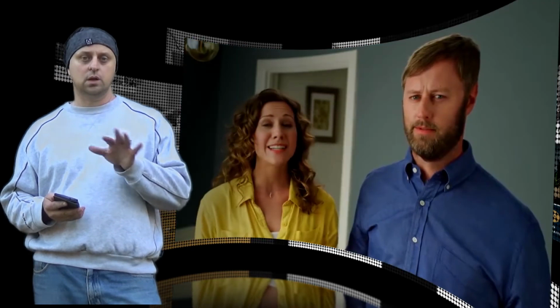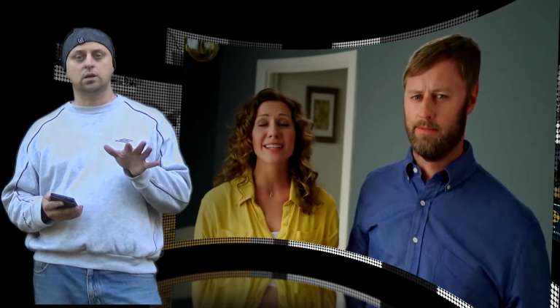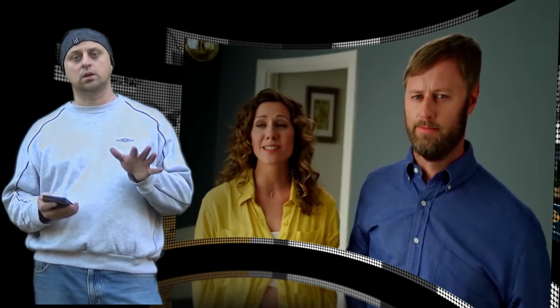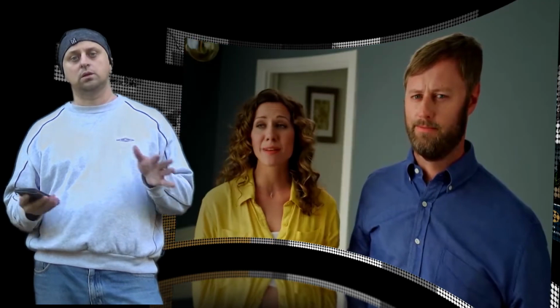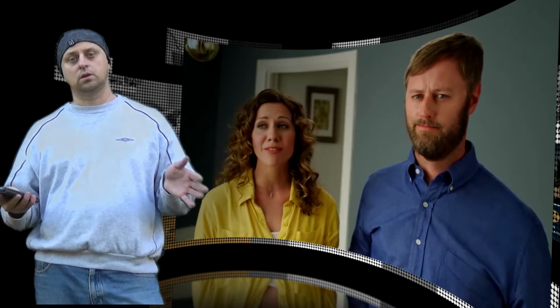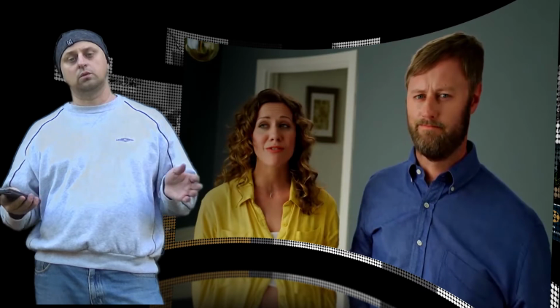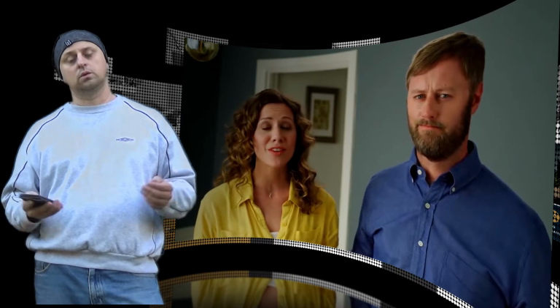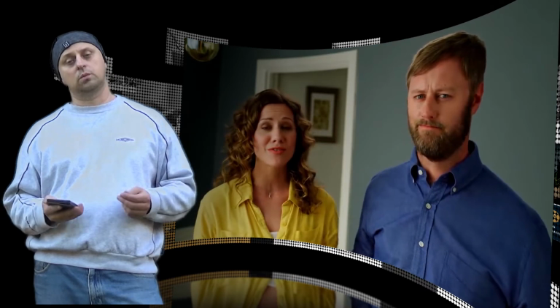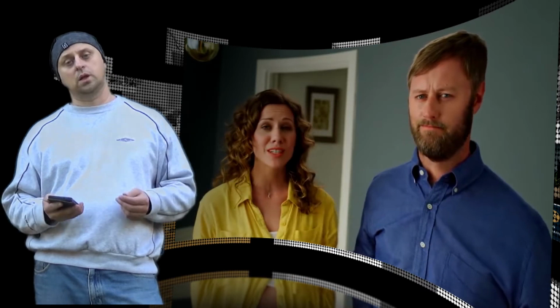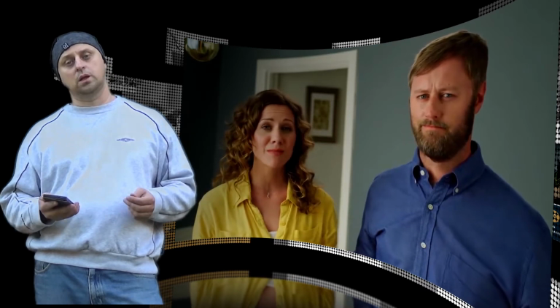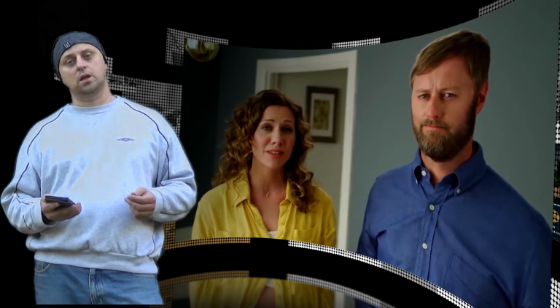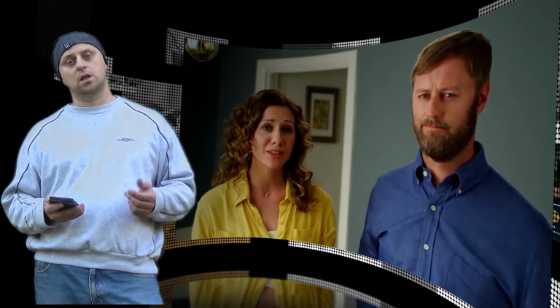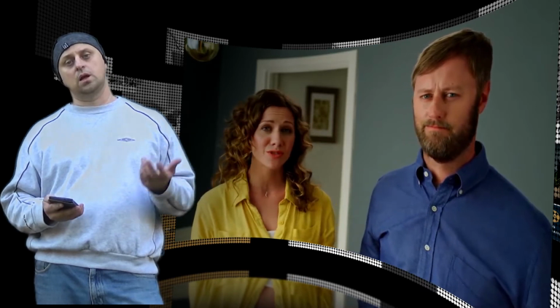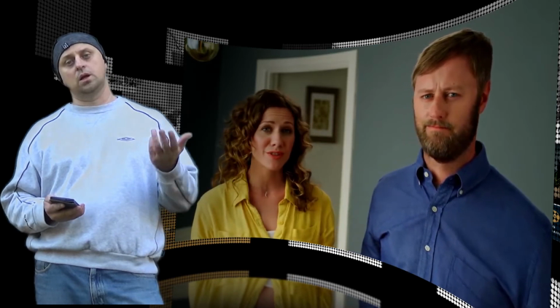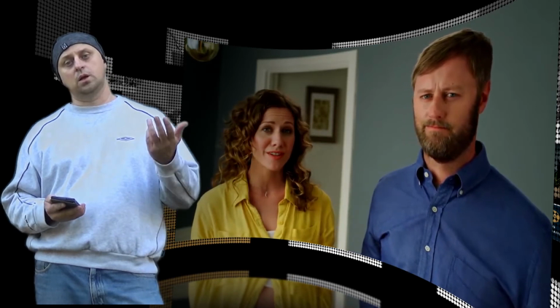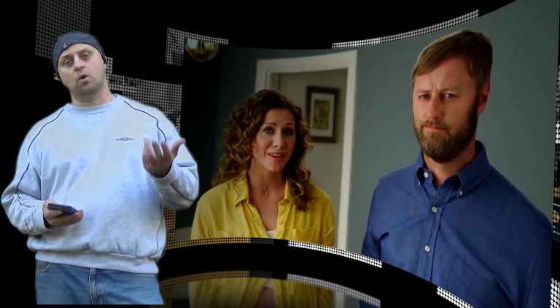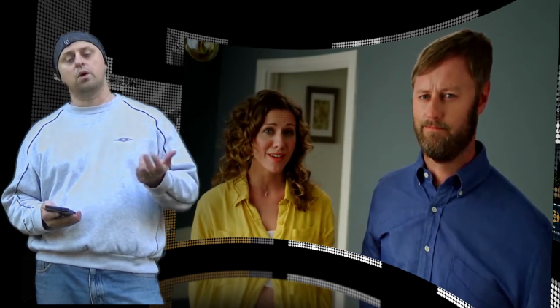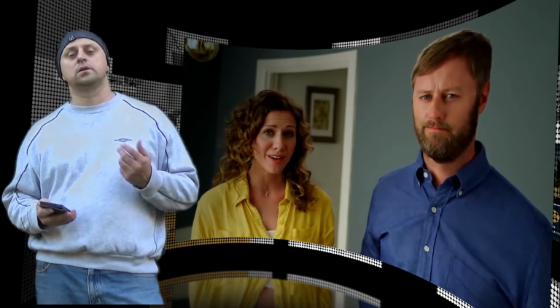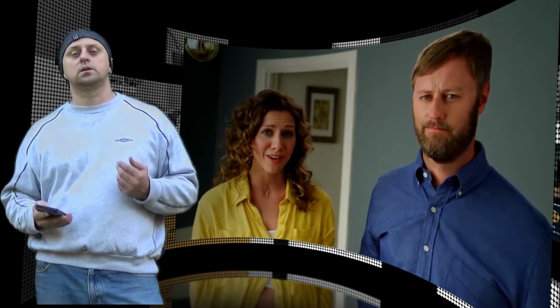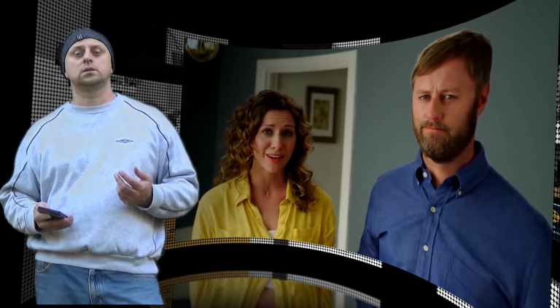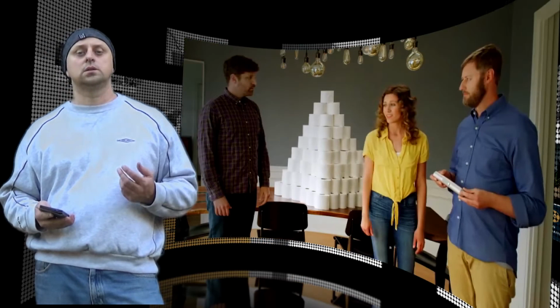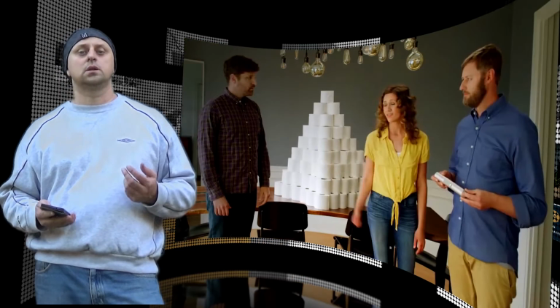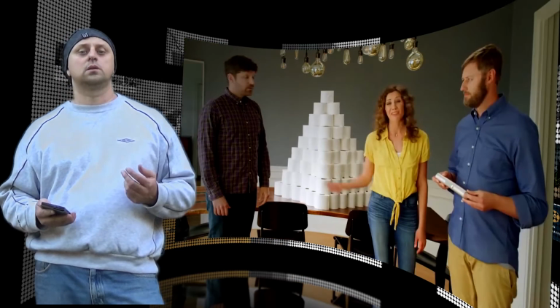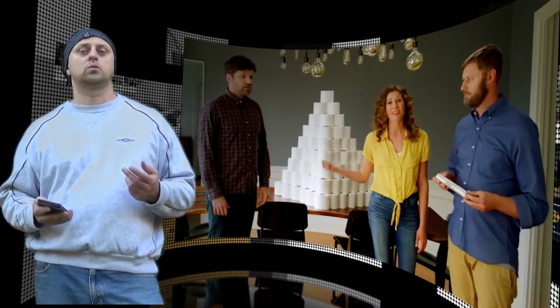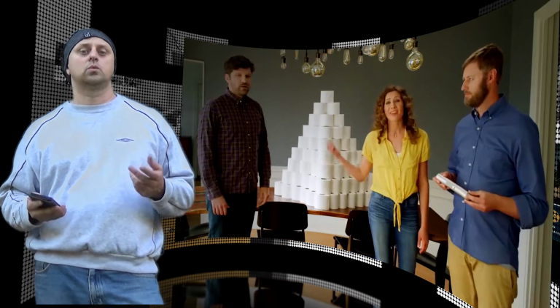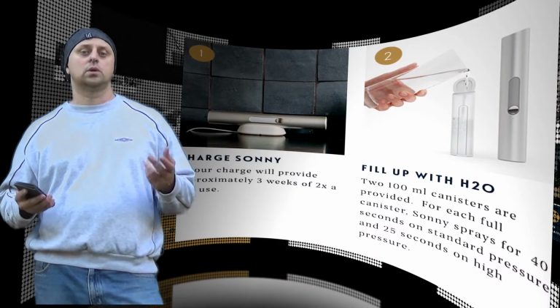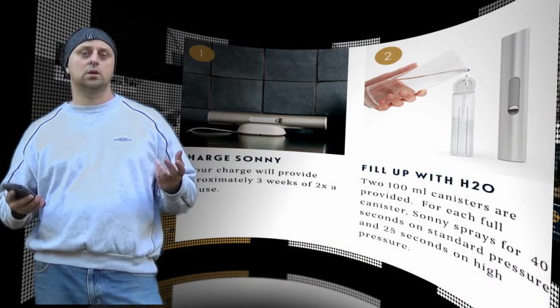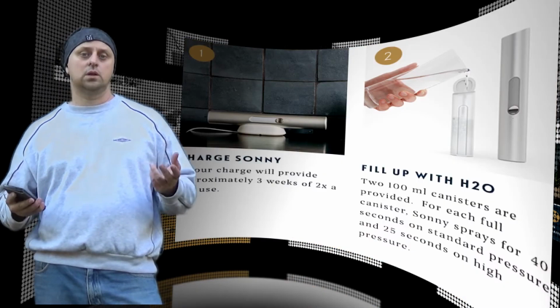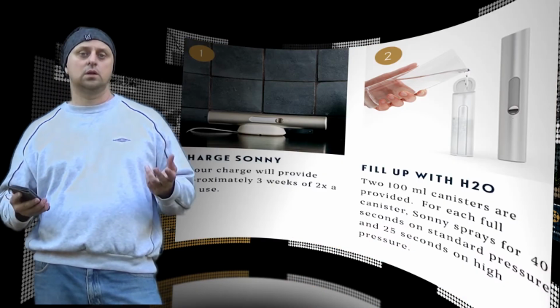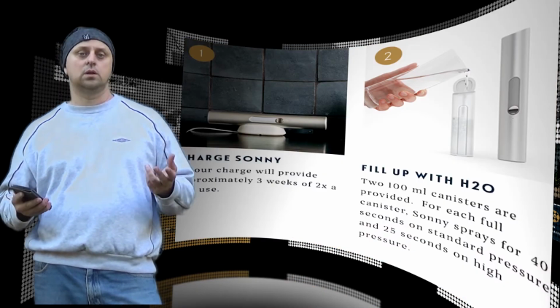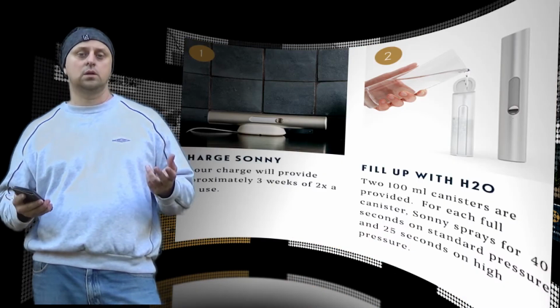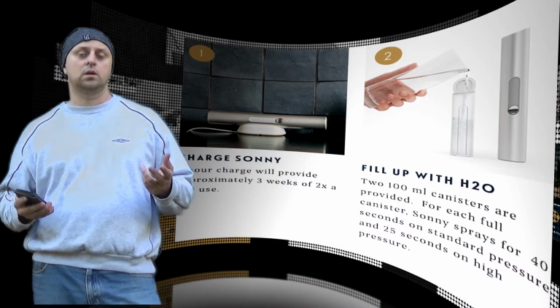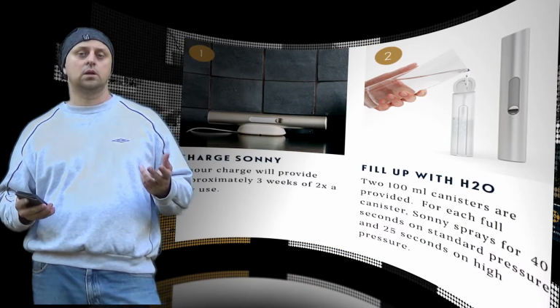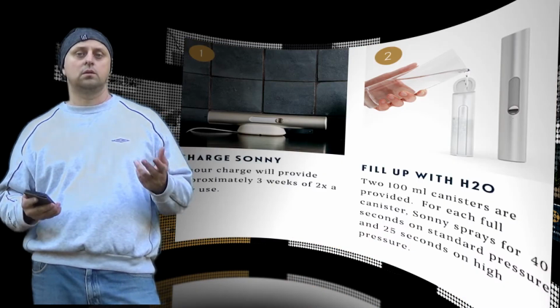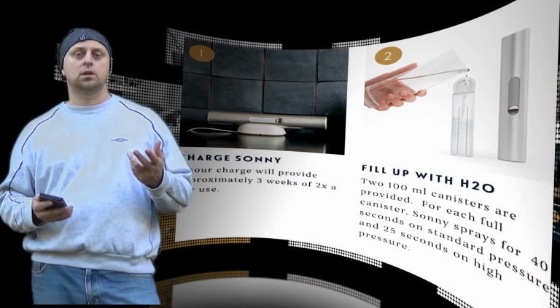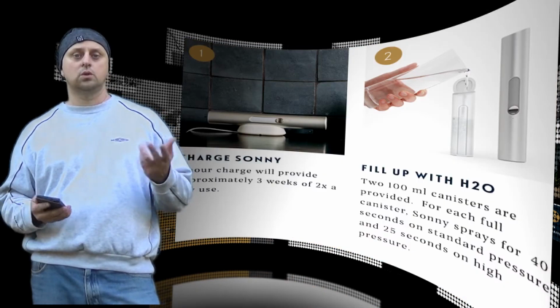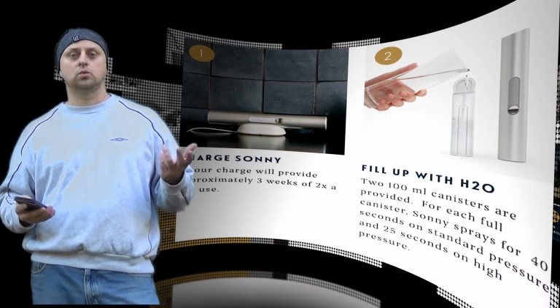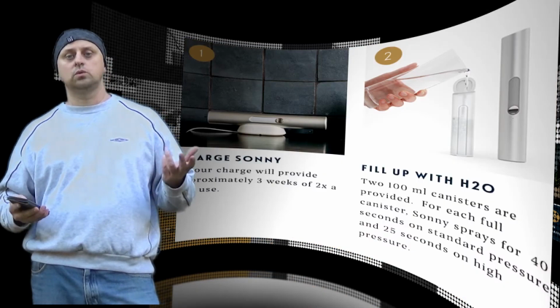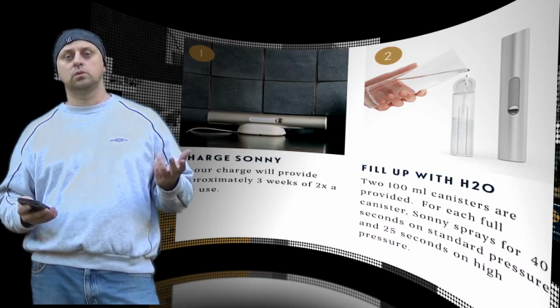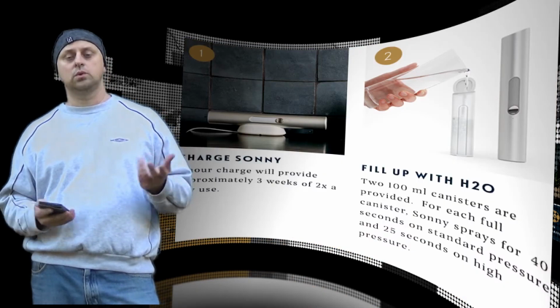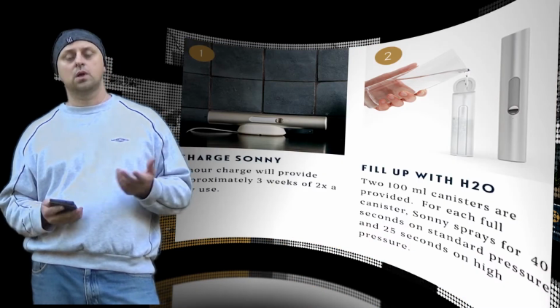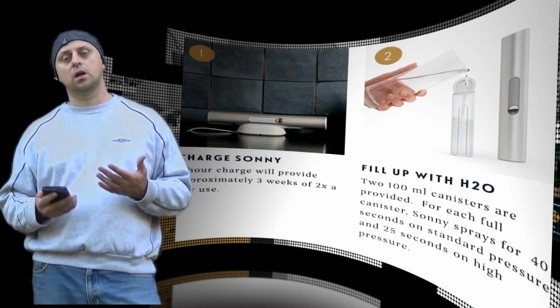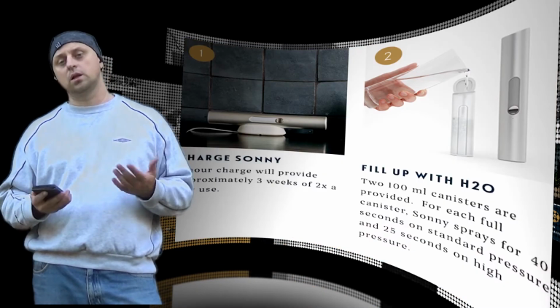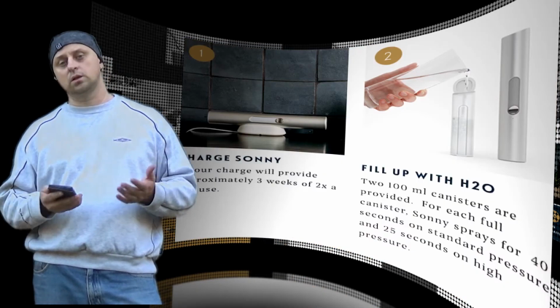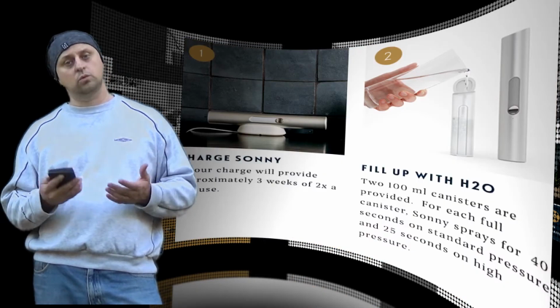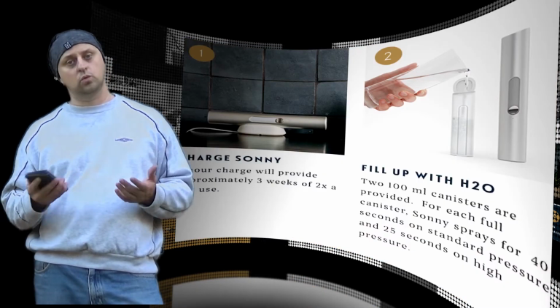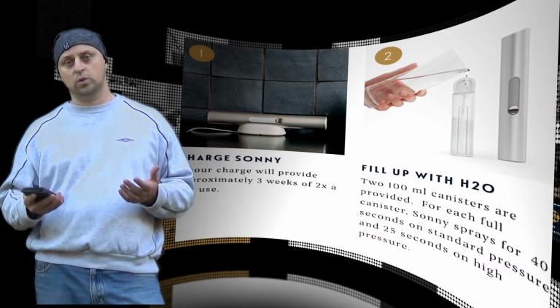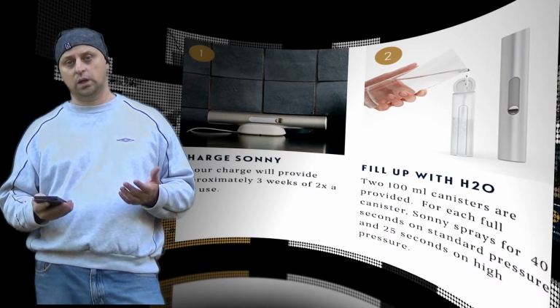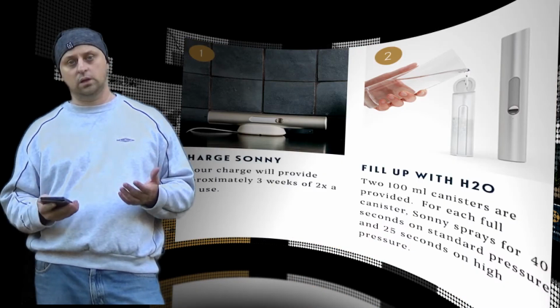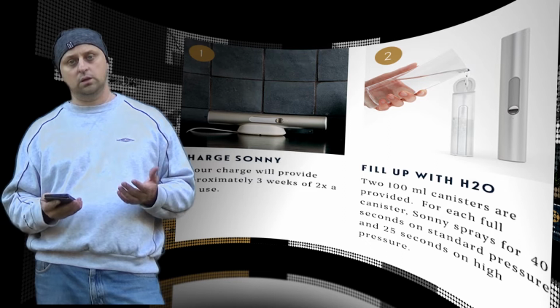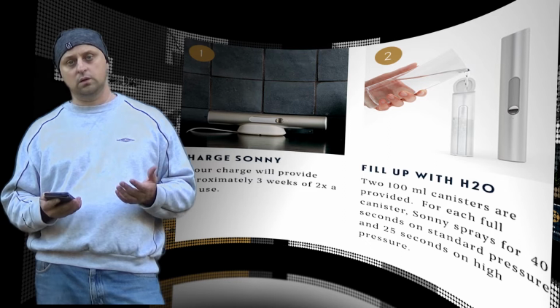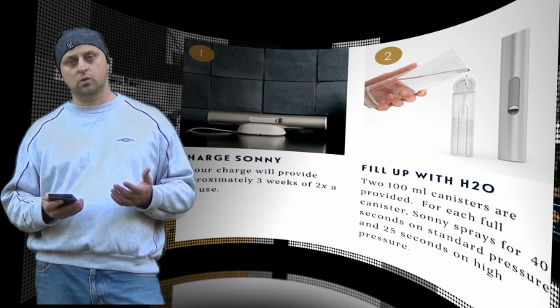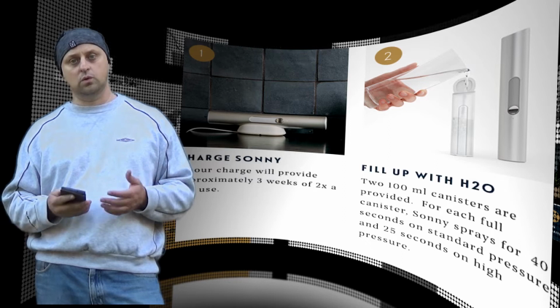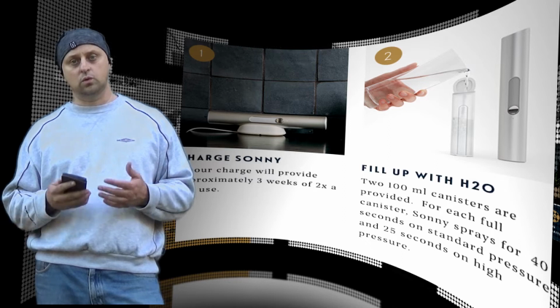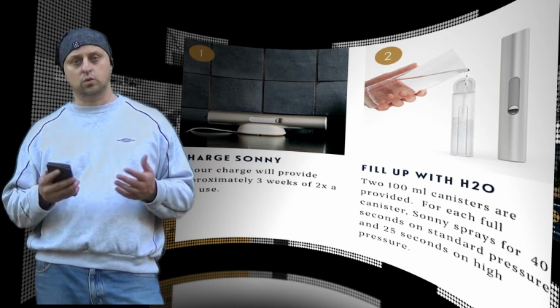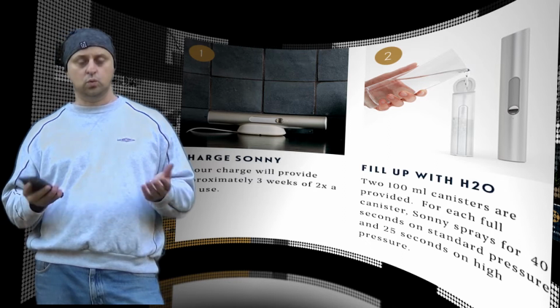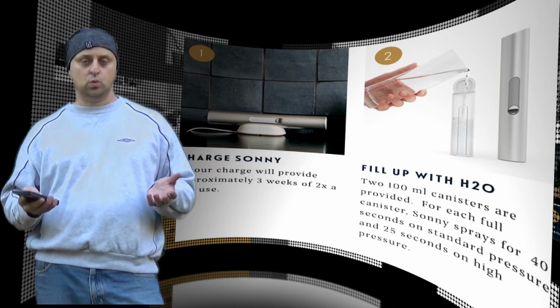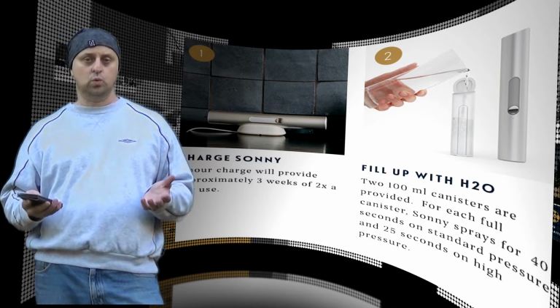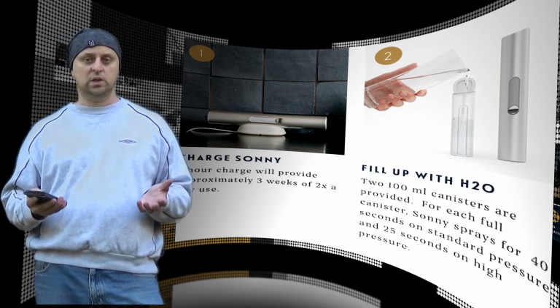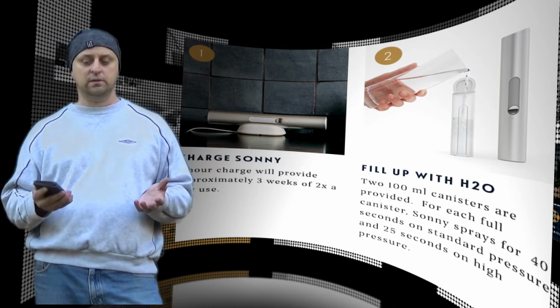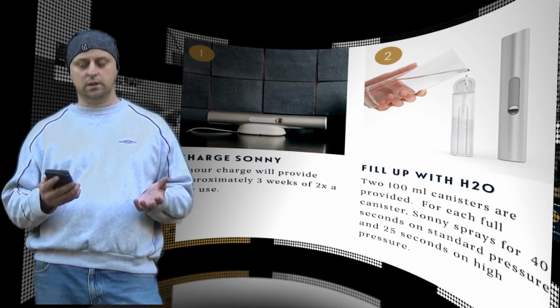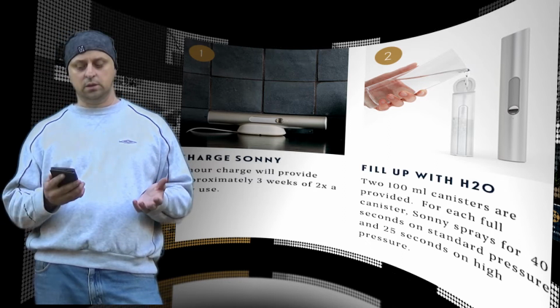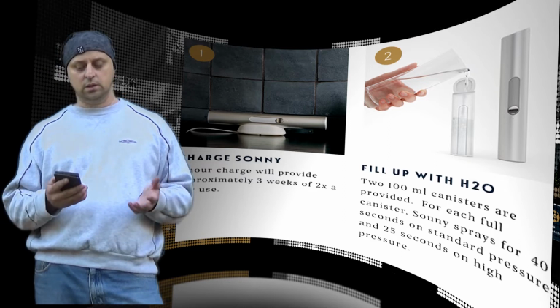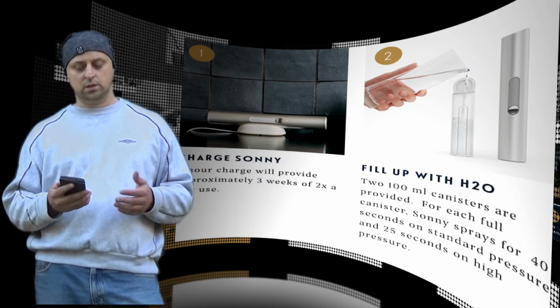Sunny is designed with your rump's comfort in mind, equipped with three spray settings: precision, shower, and gentle.